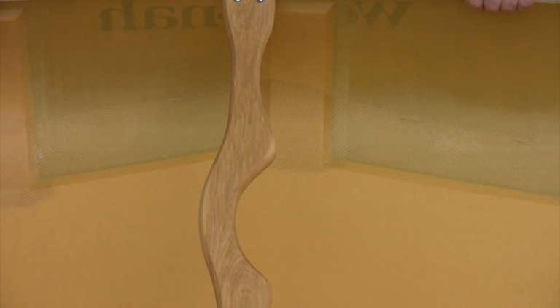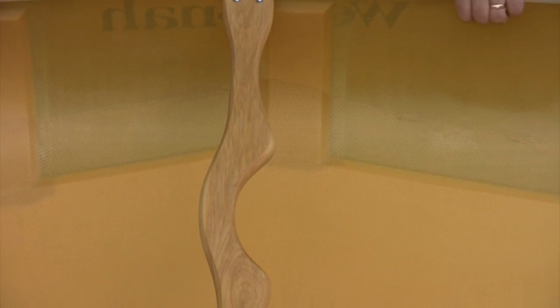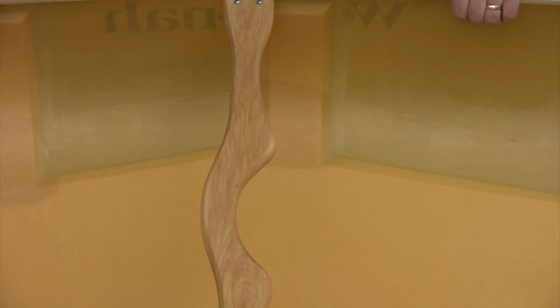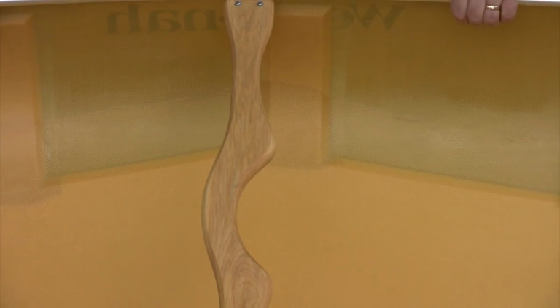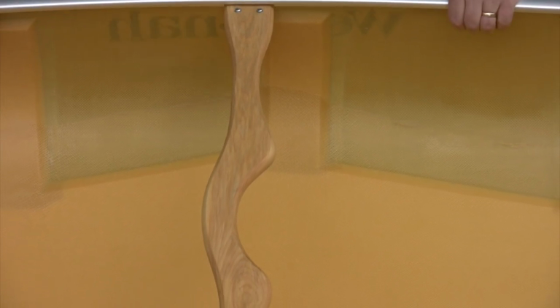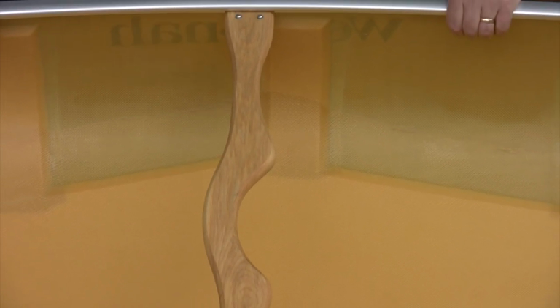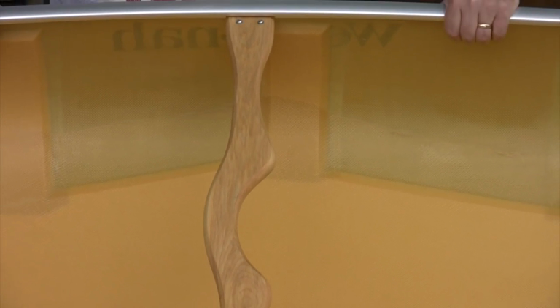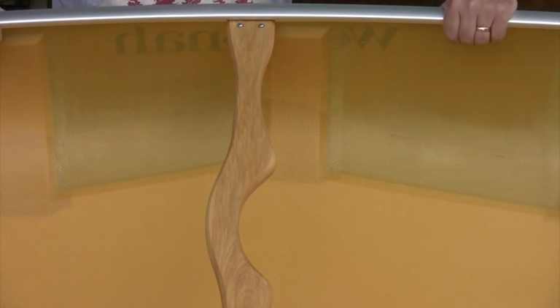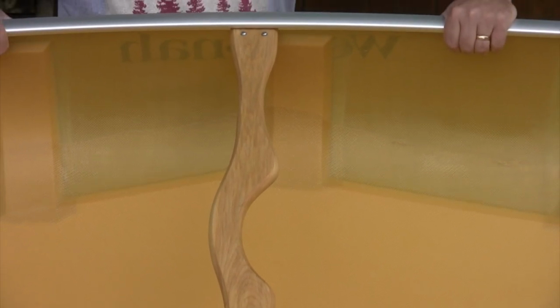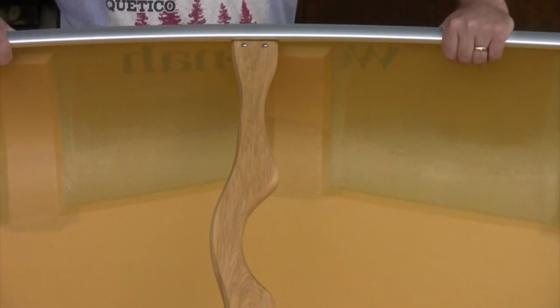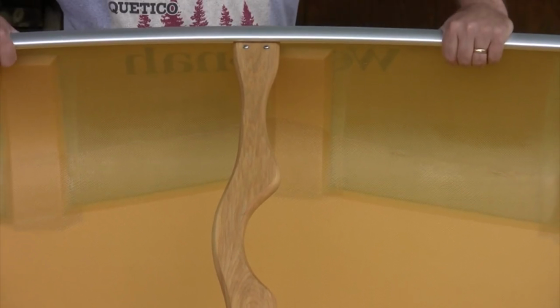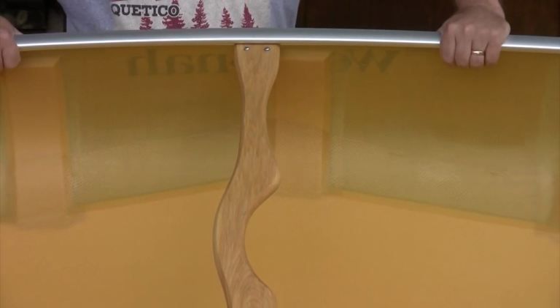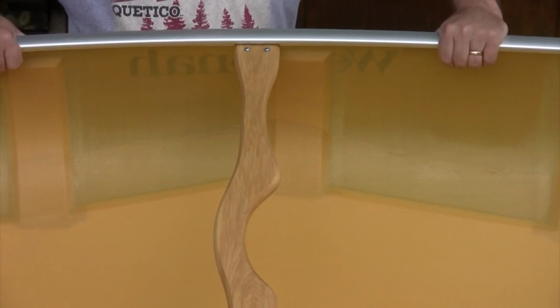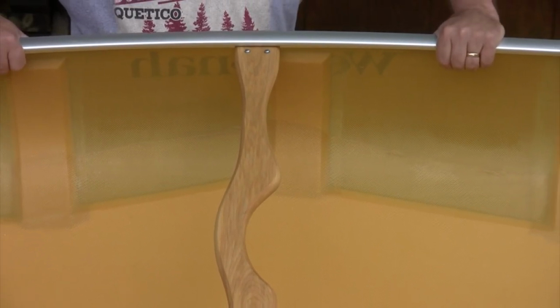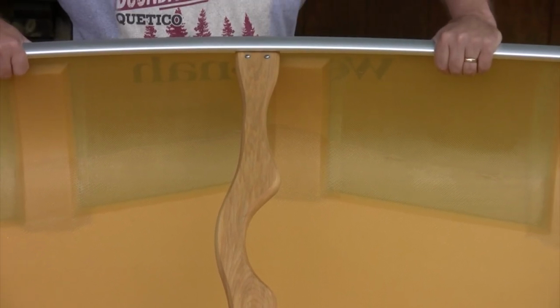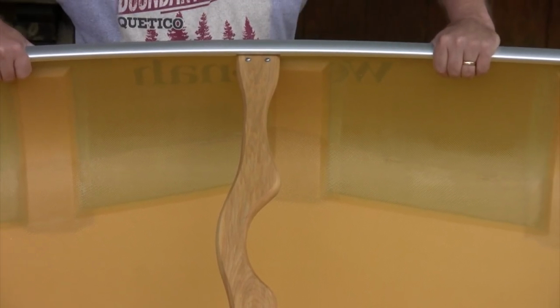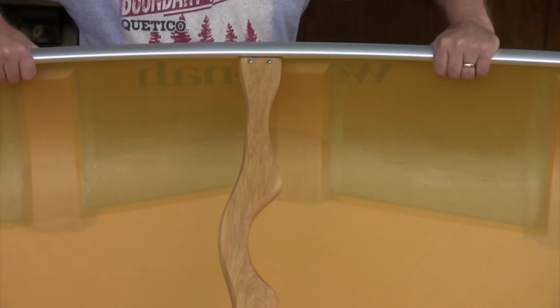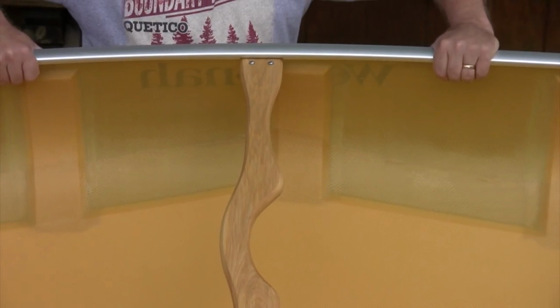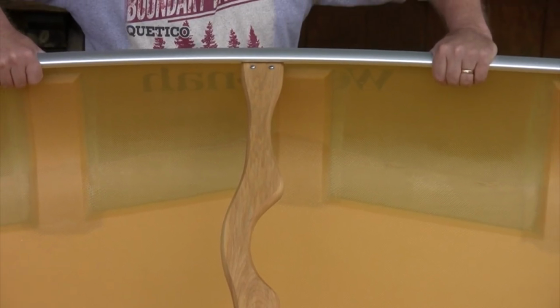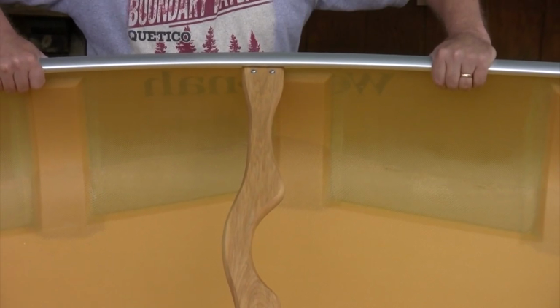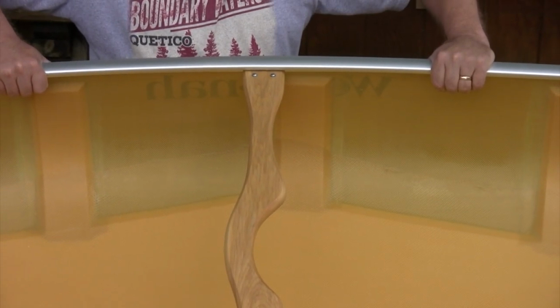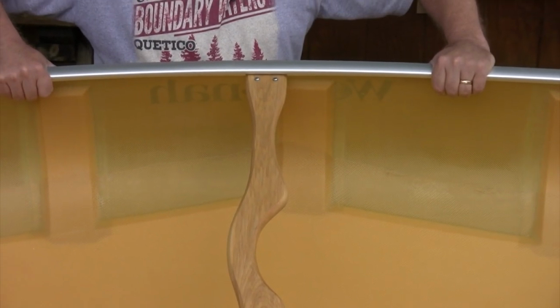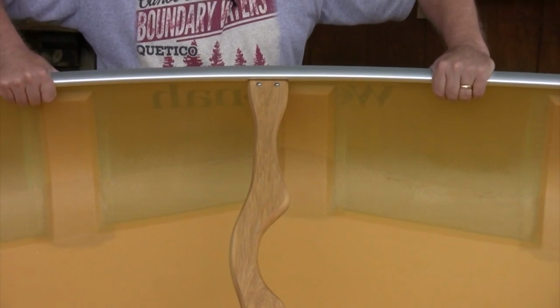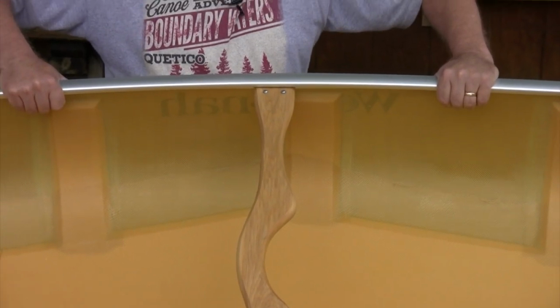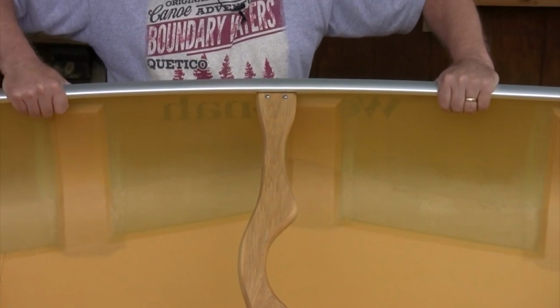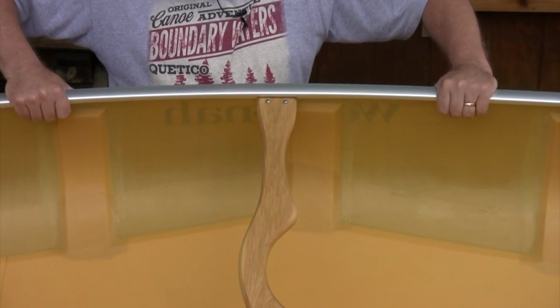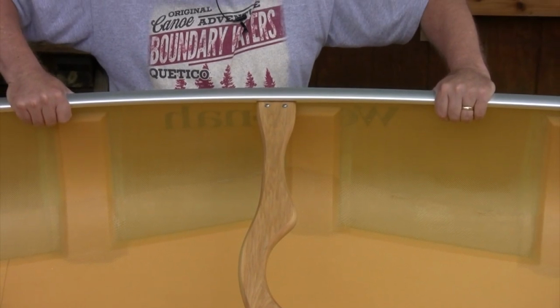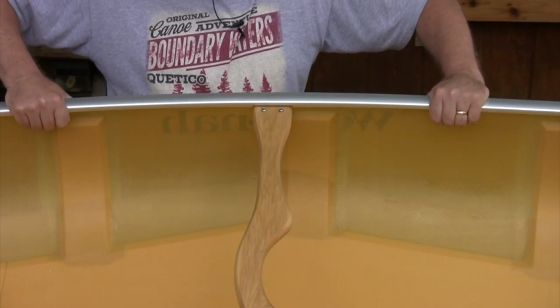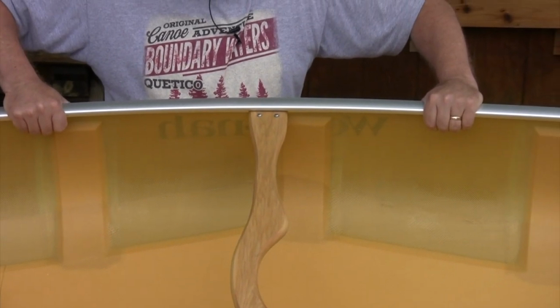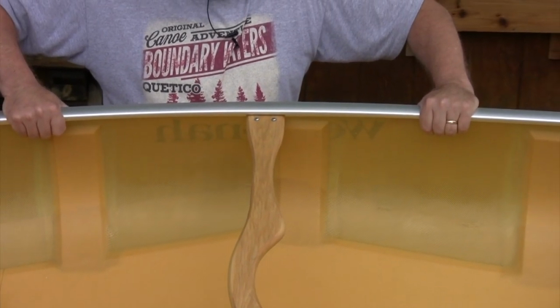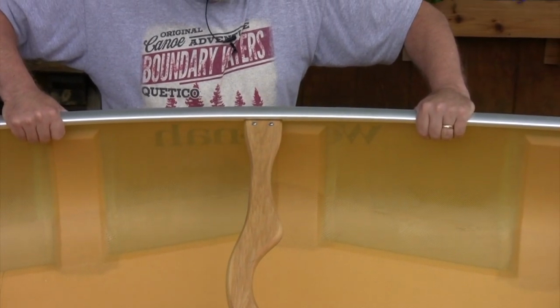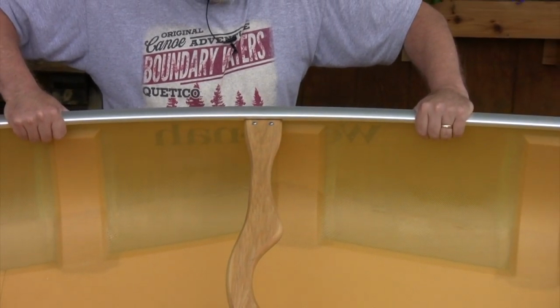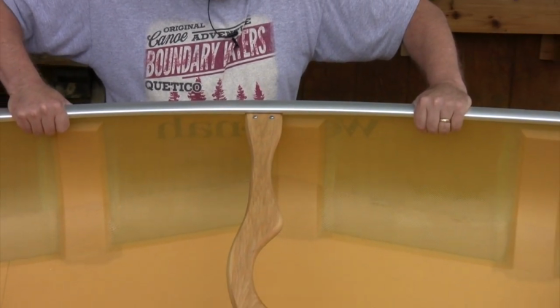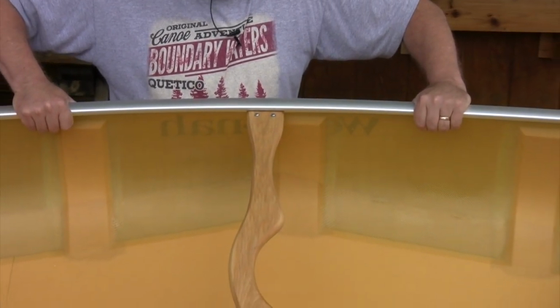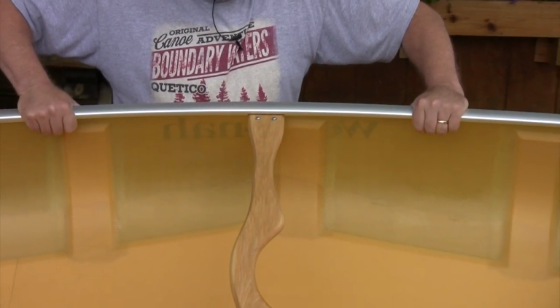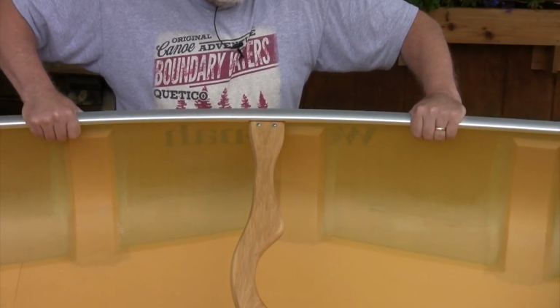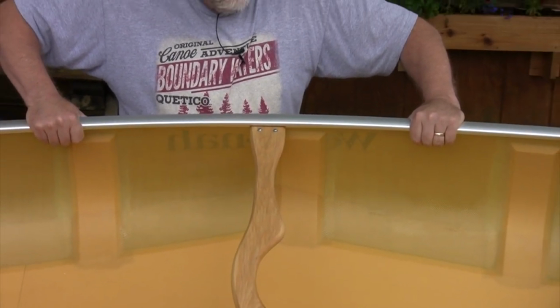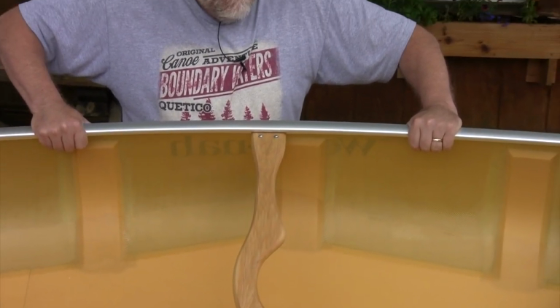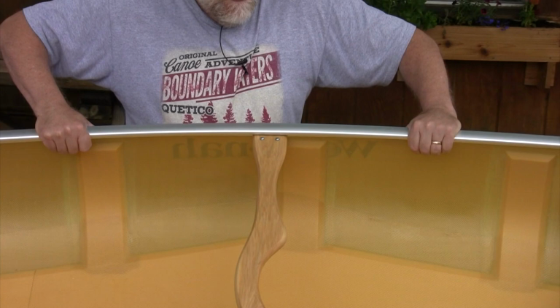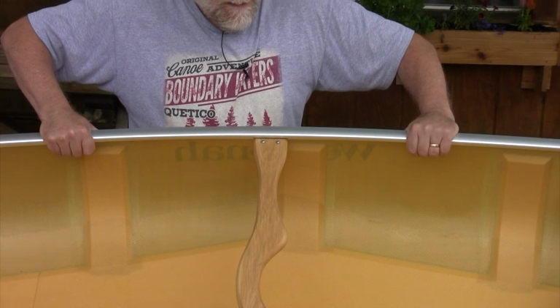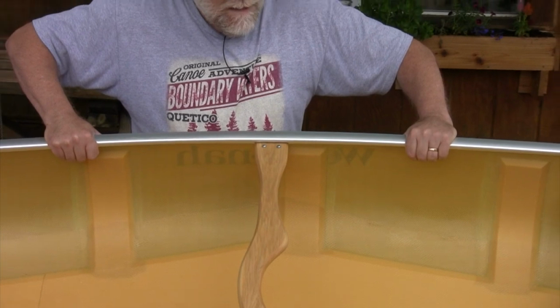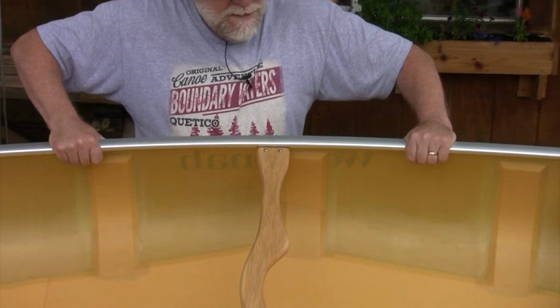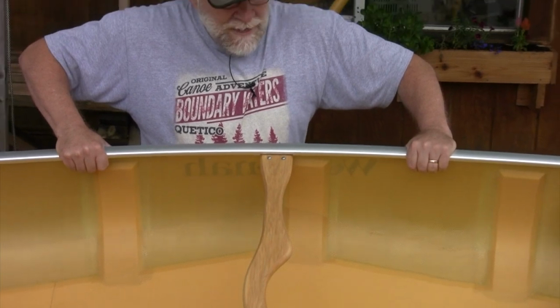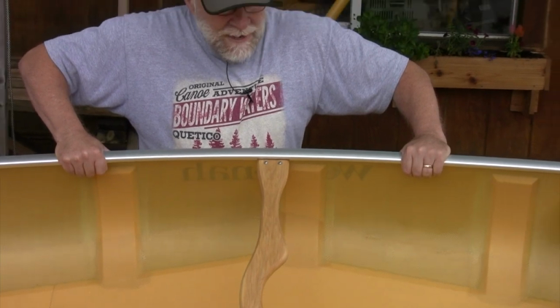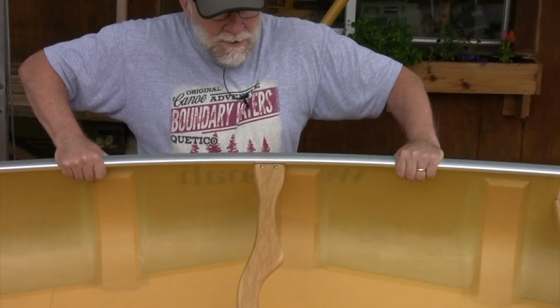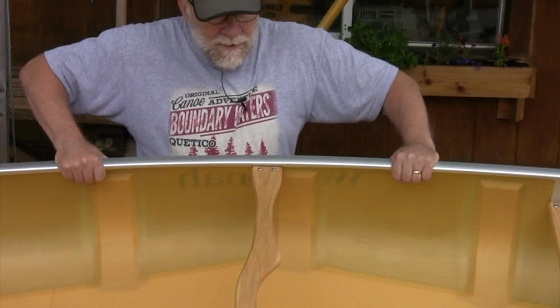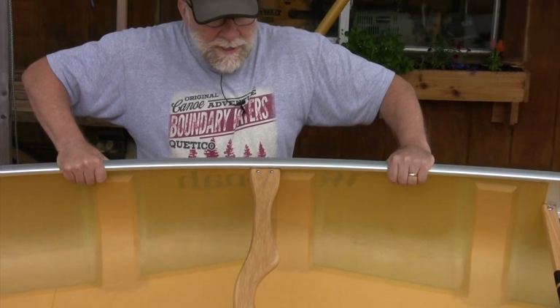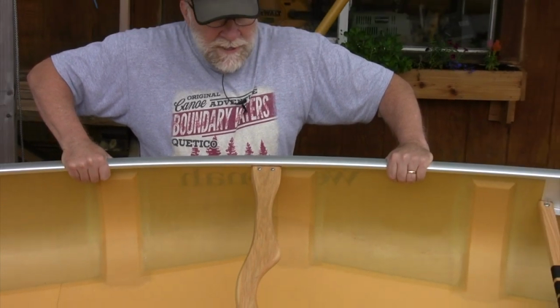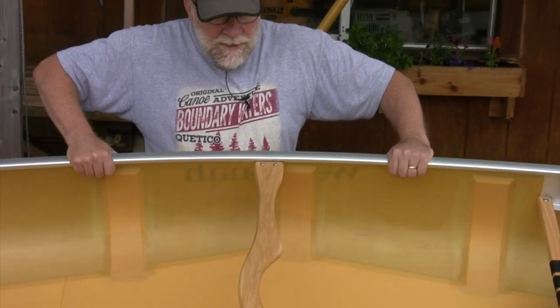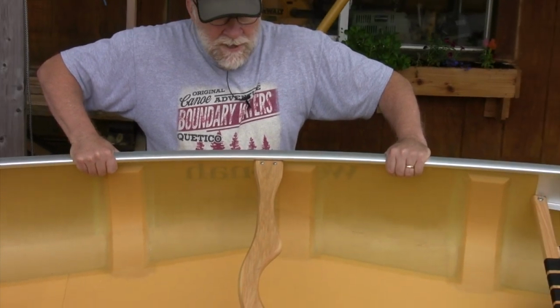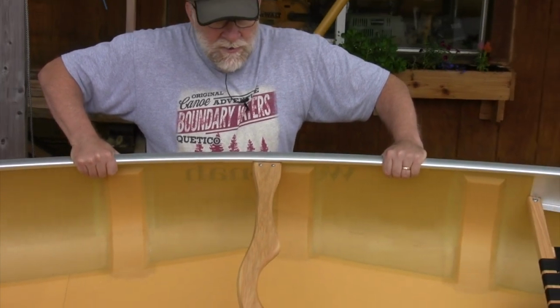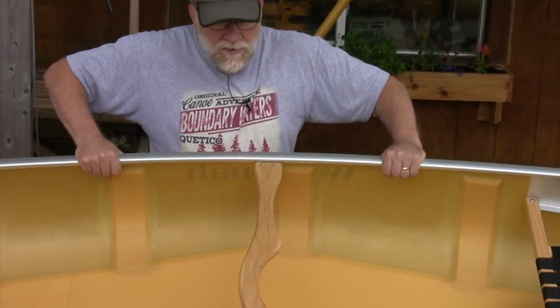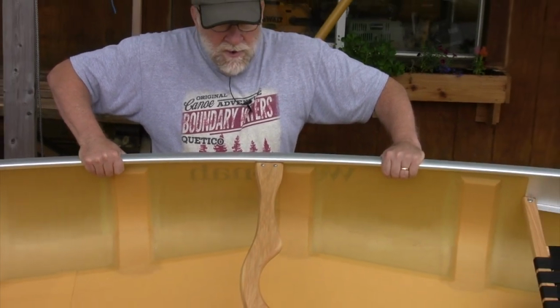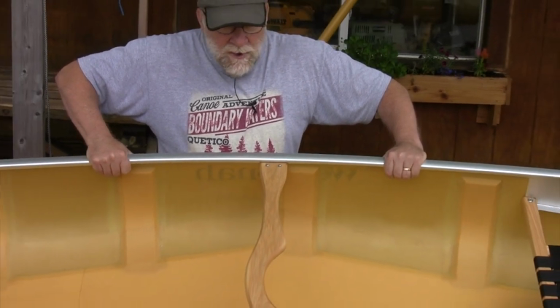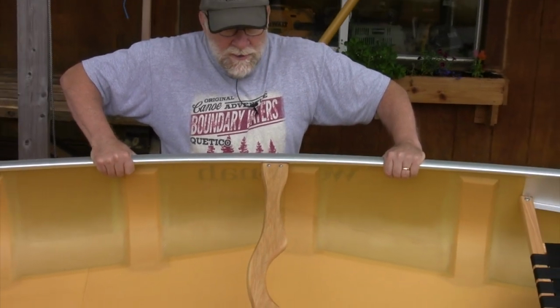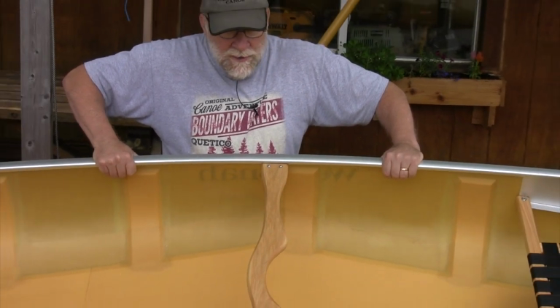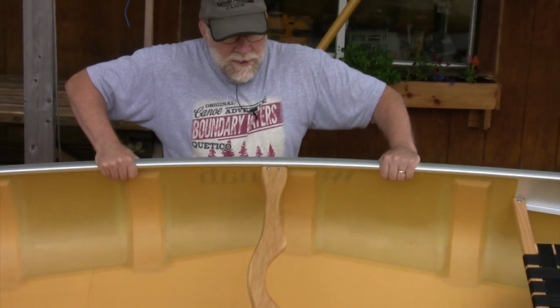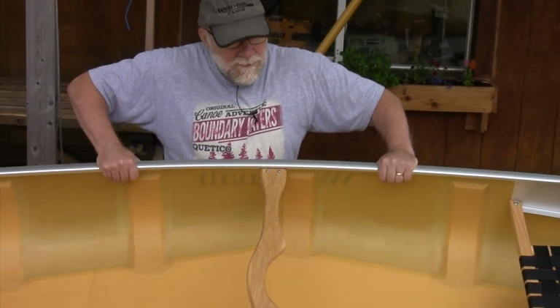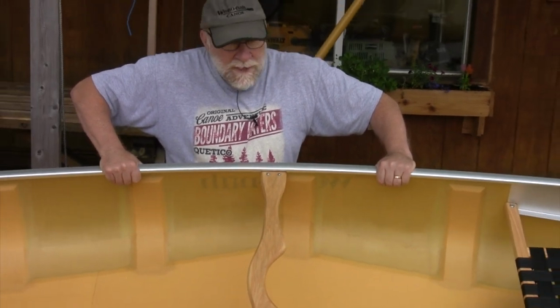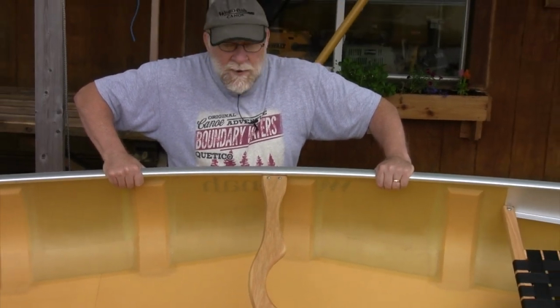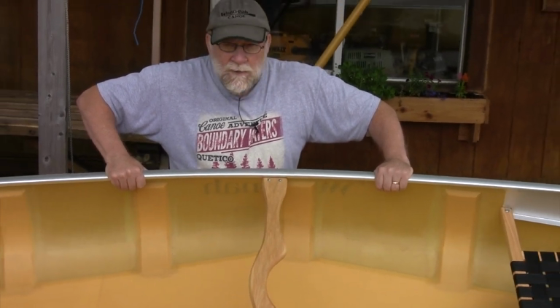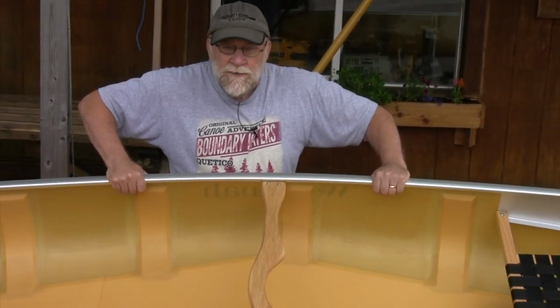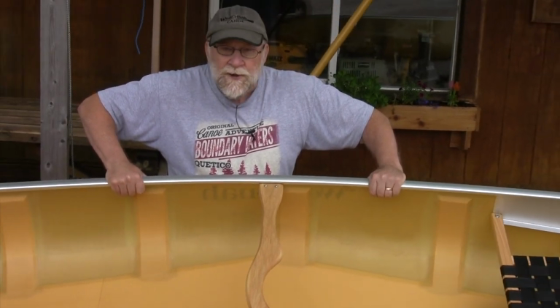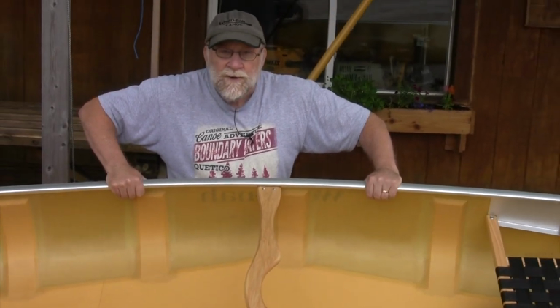If you're looking for a boat for the cabin — lightweight, stable, easy to control — this could be the boat for you.